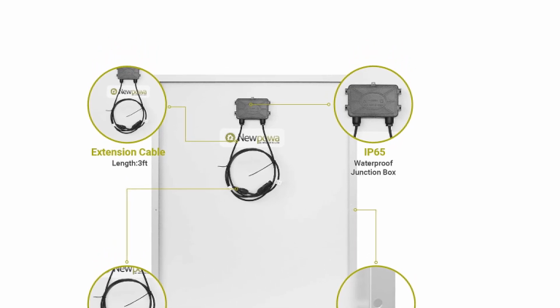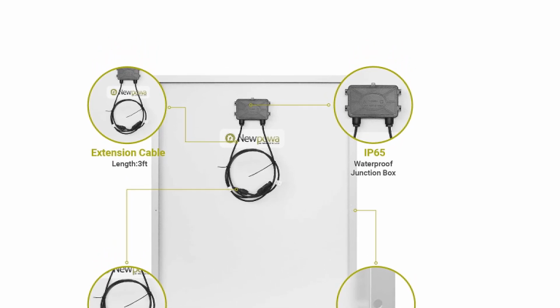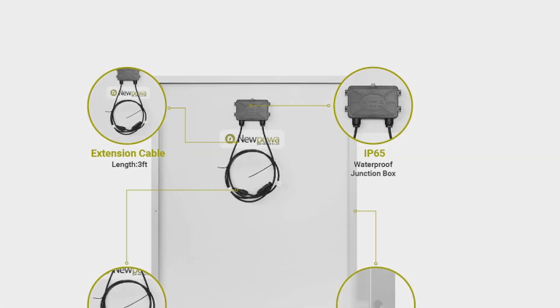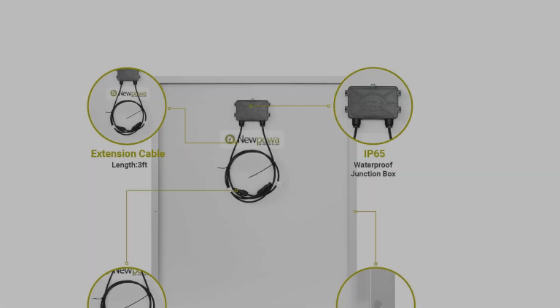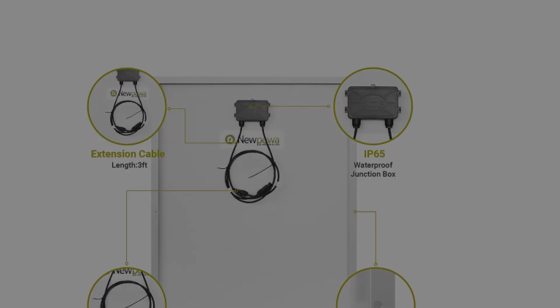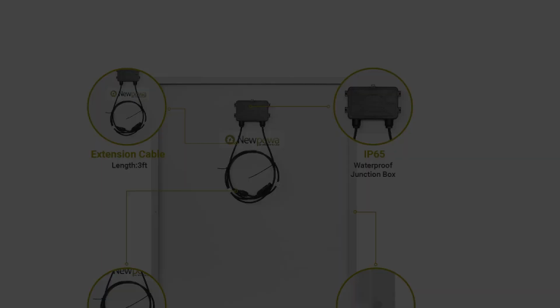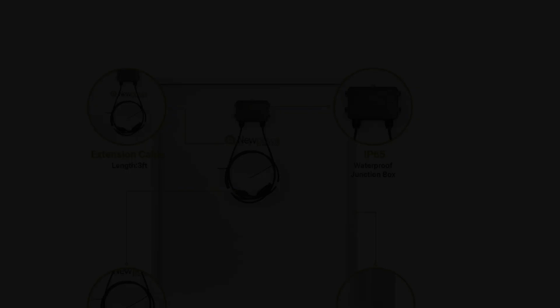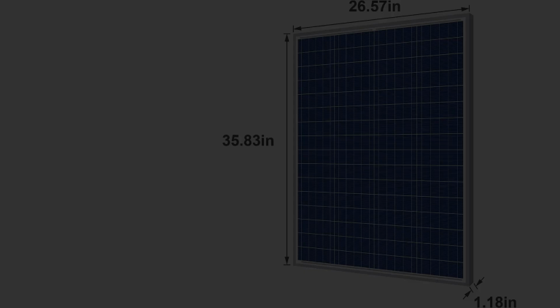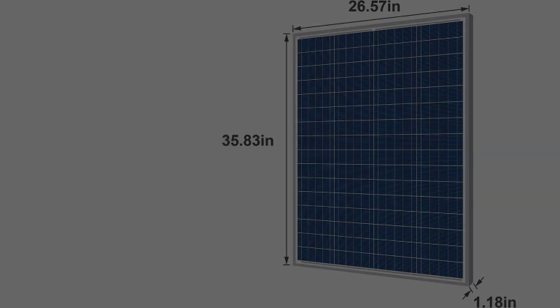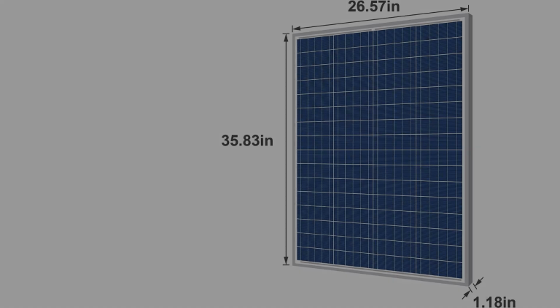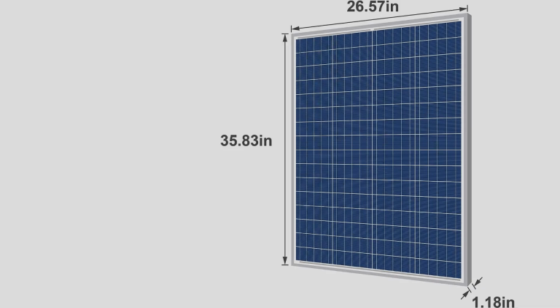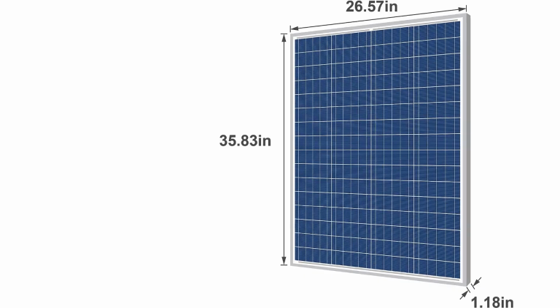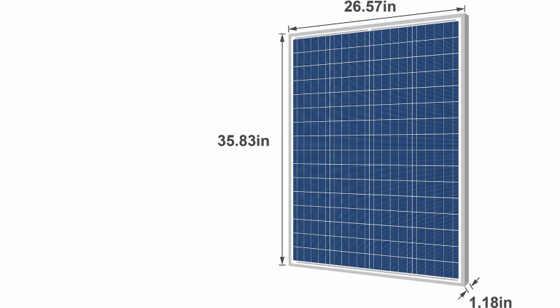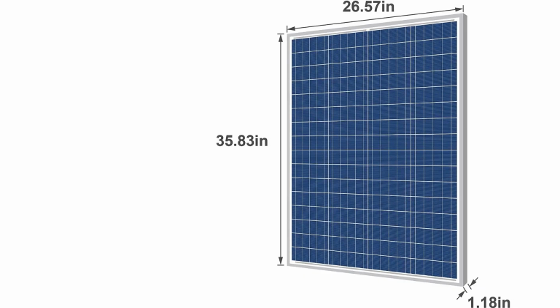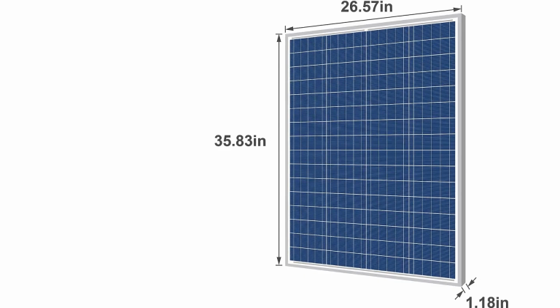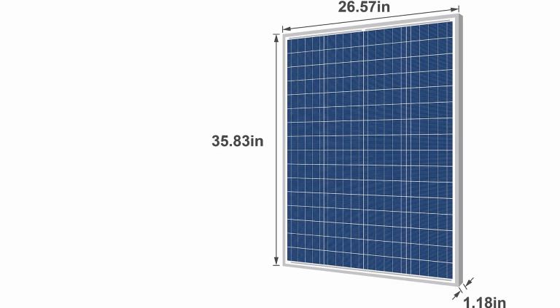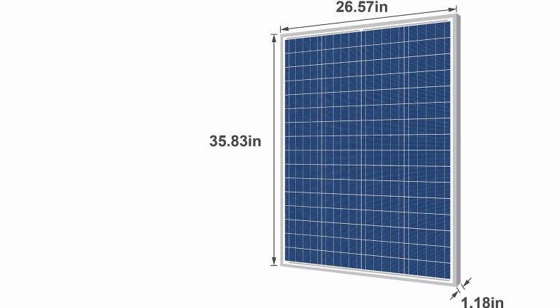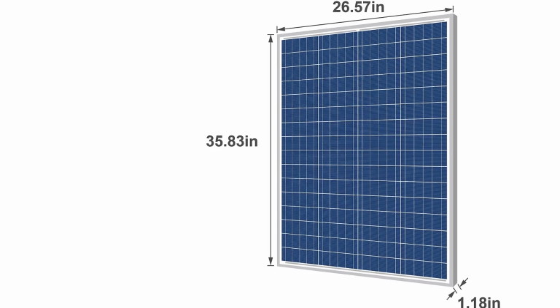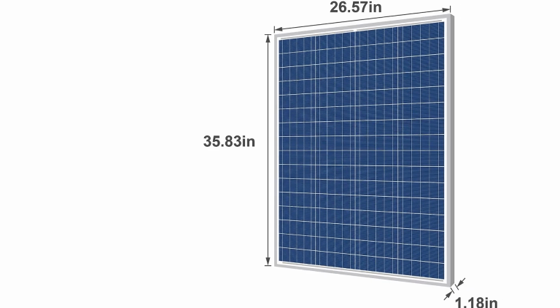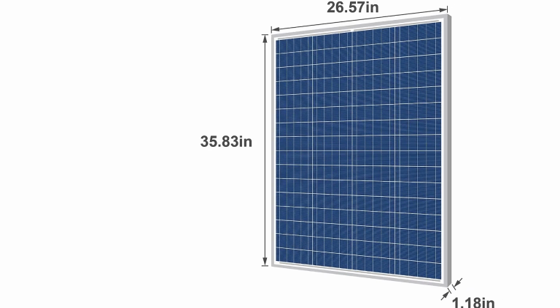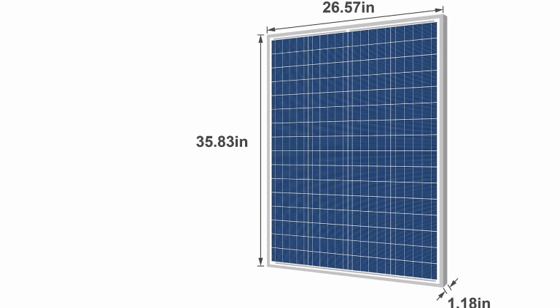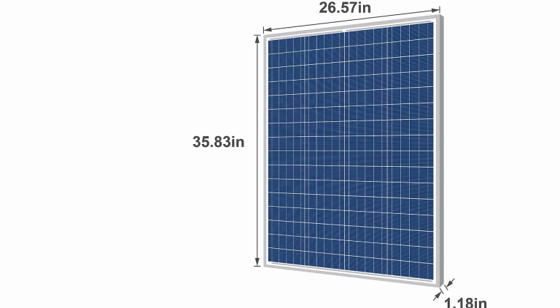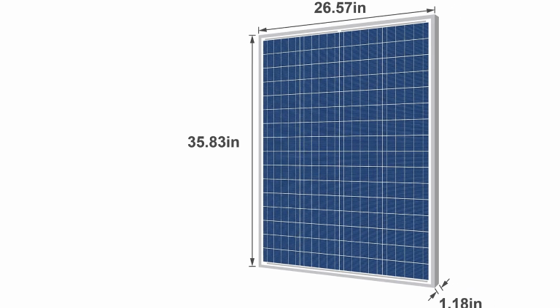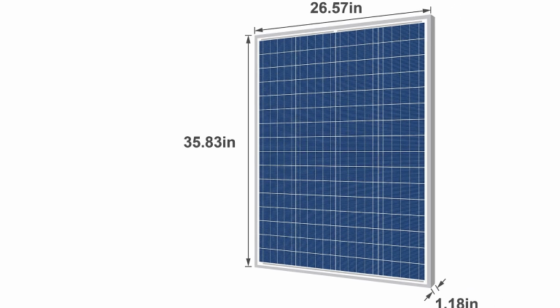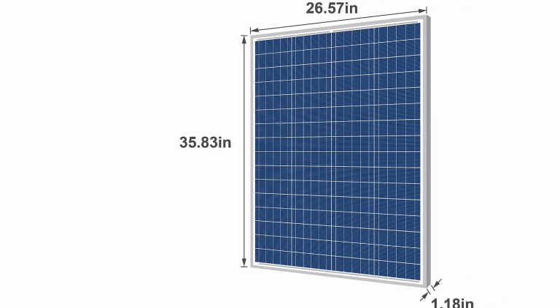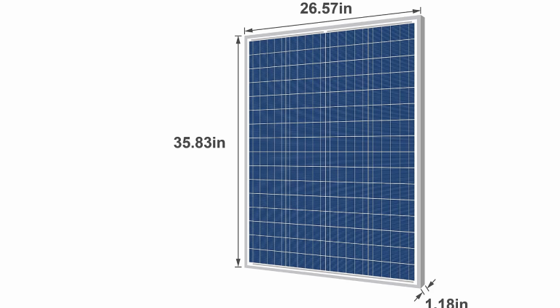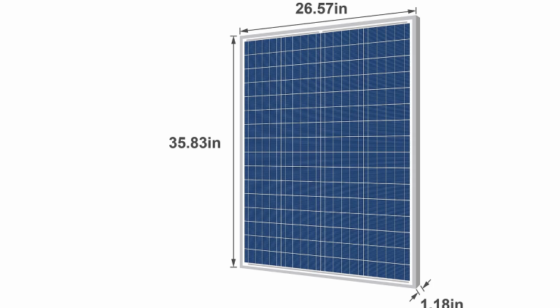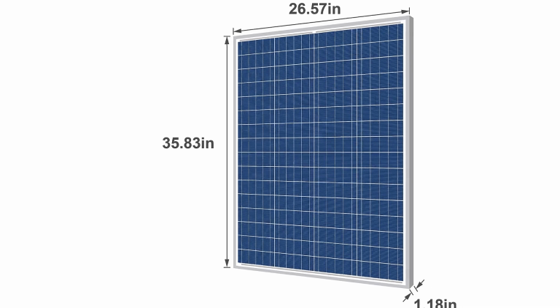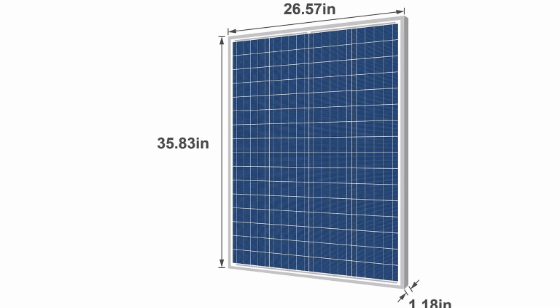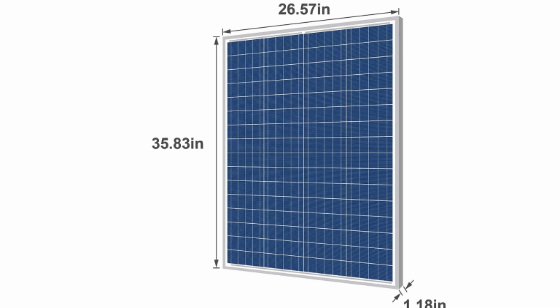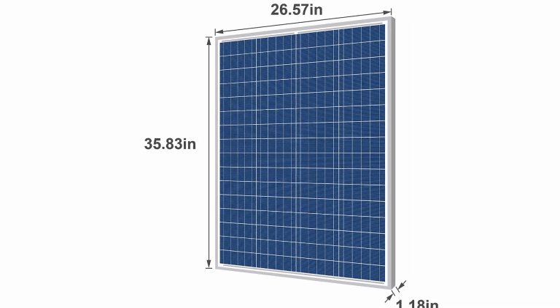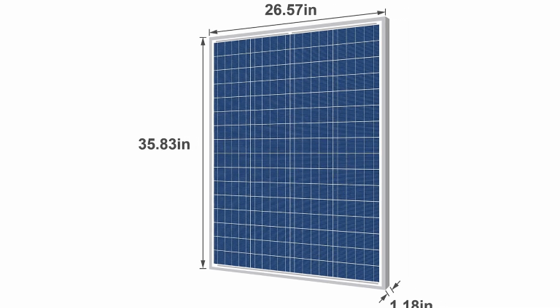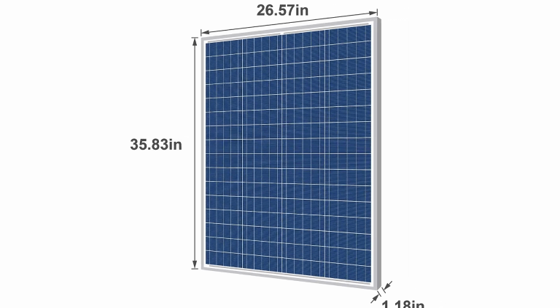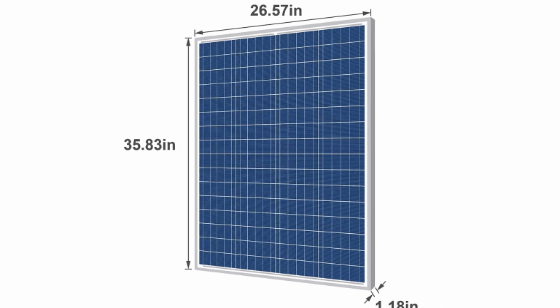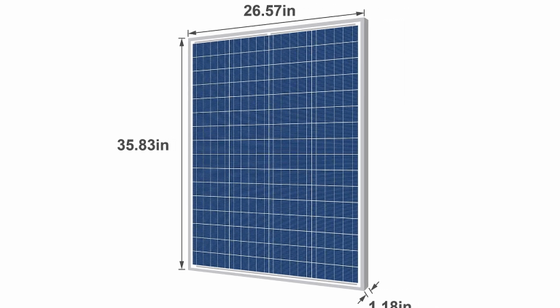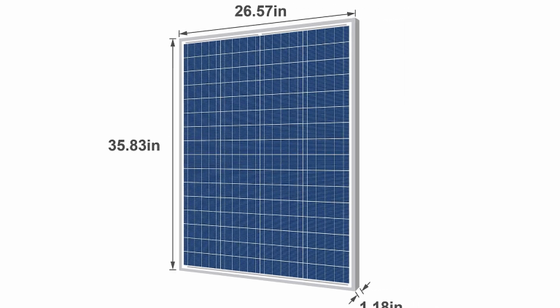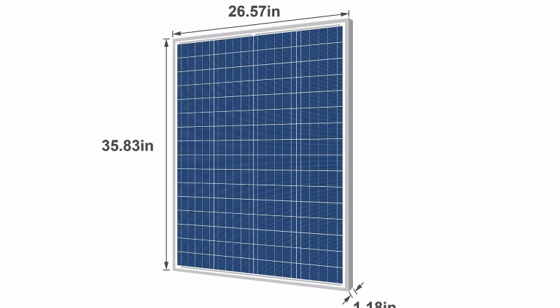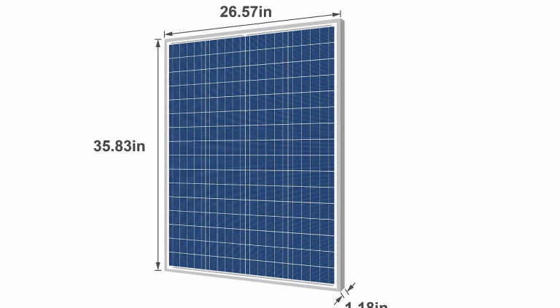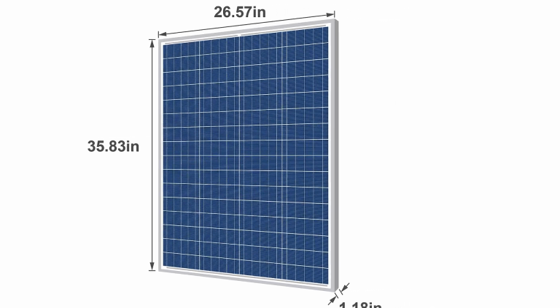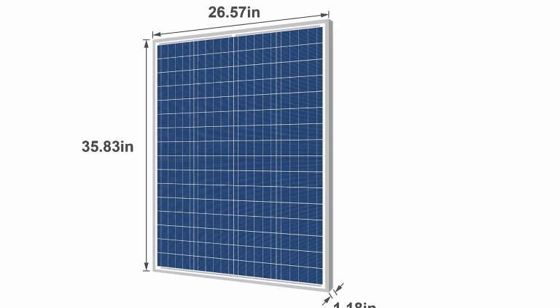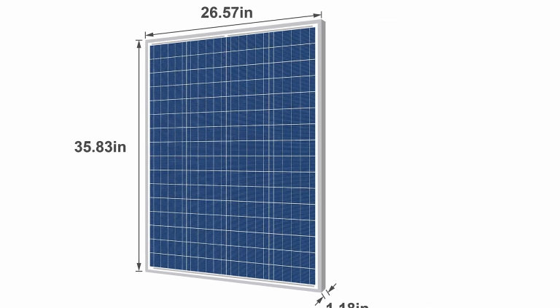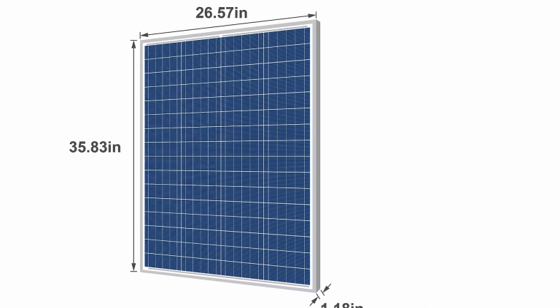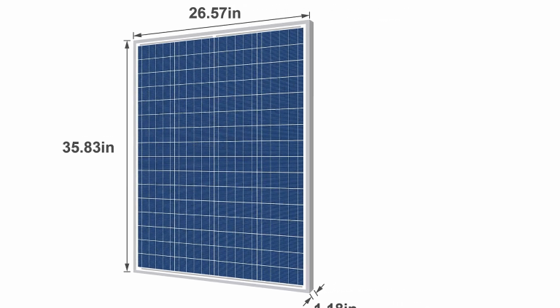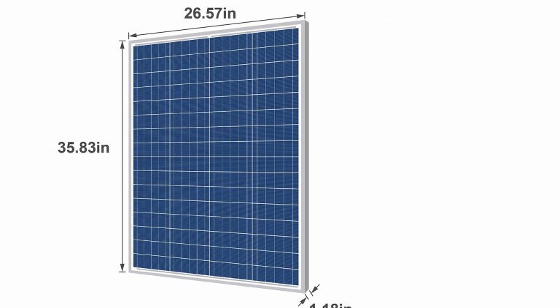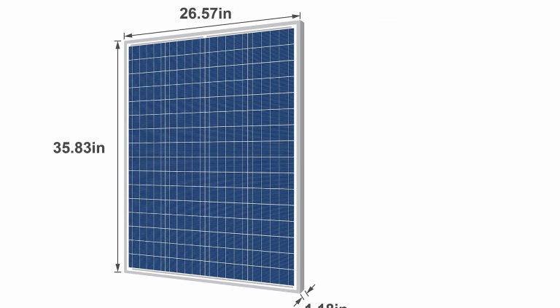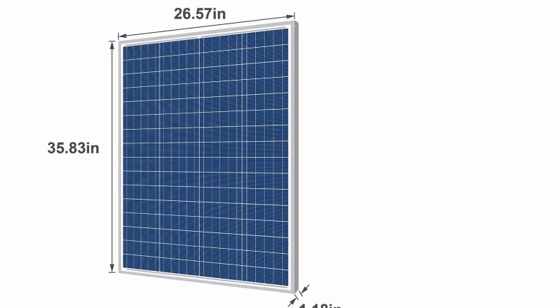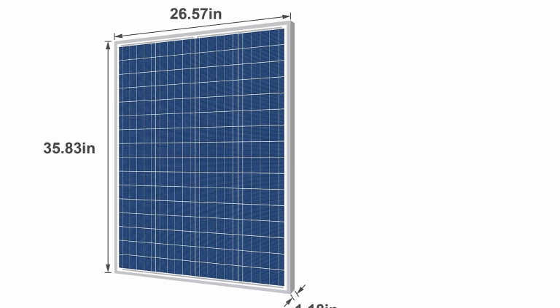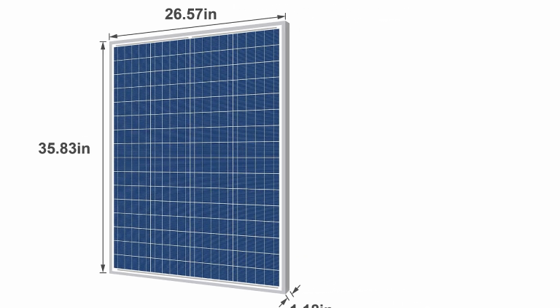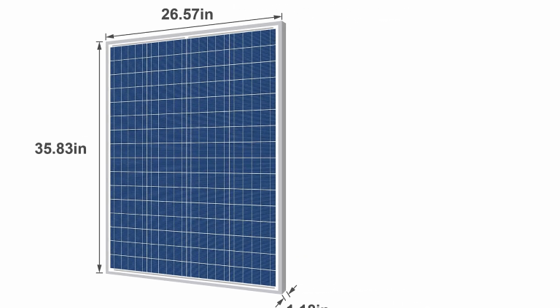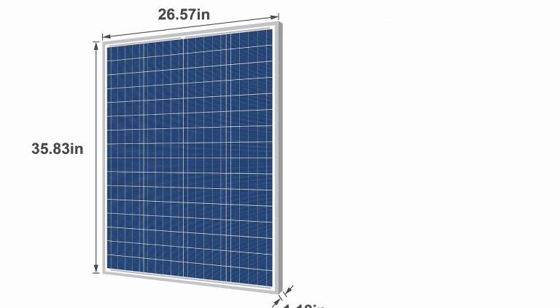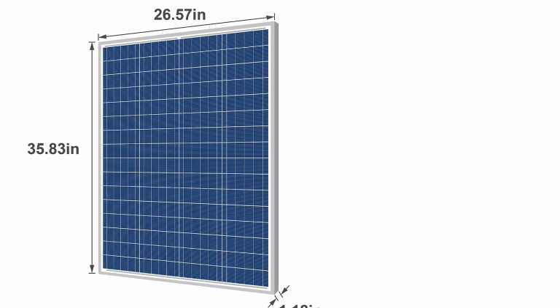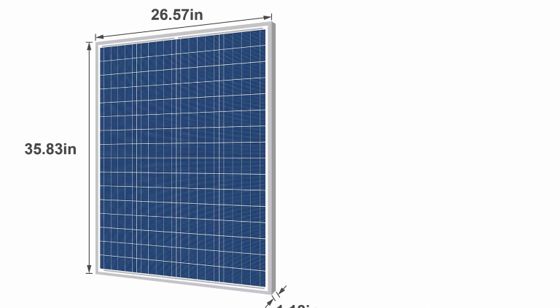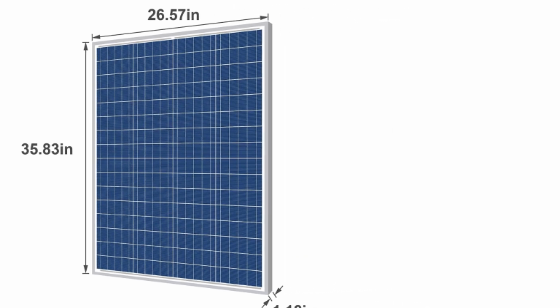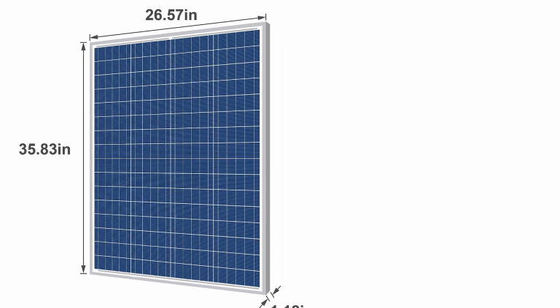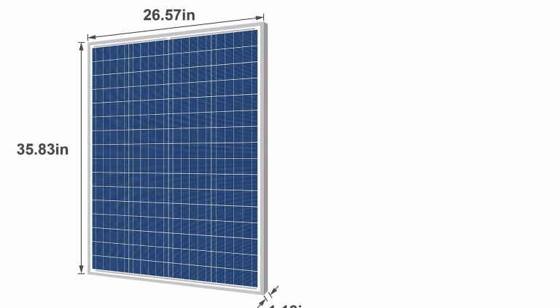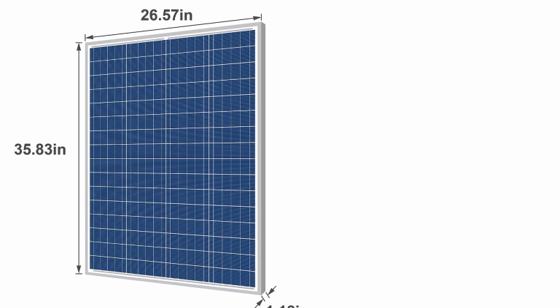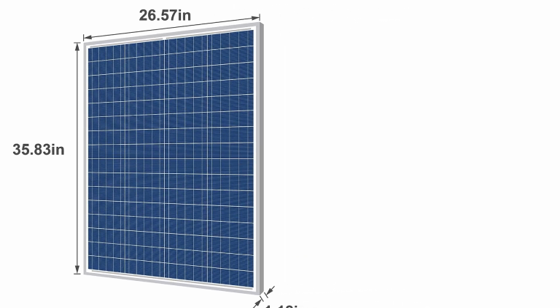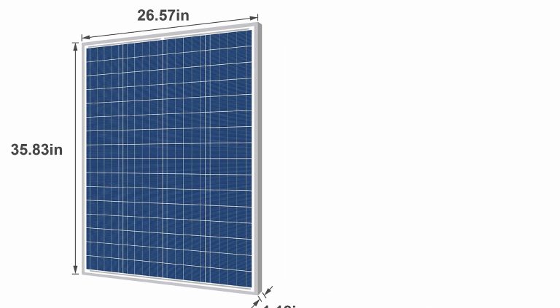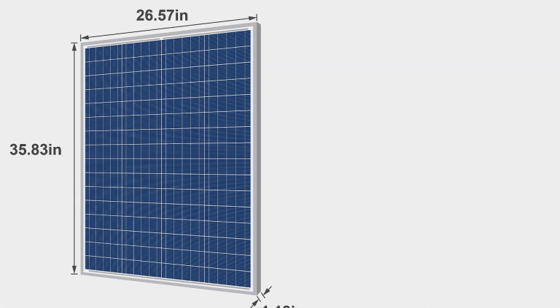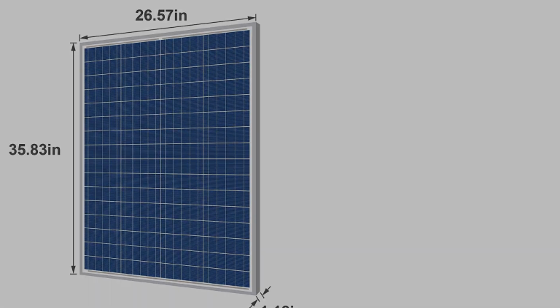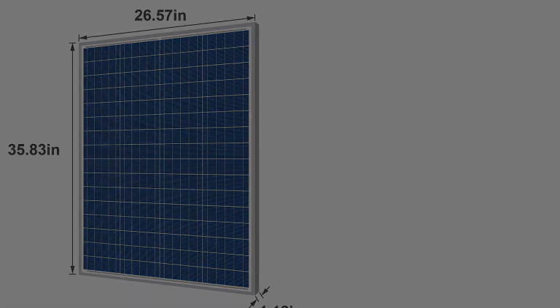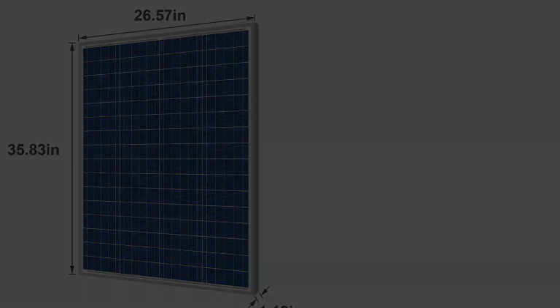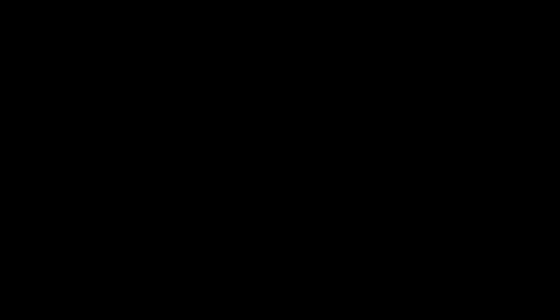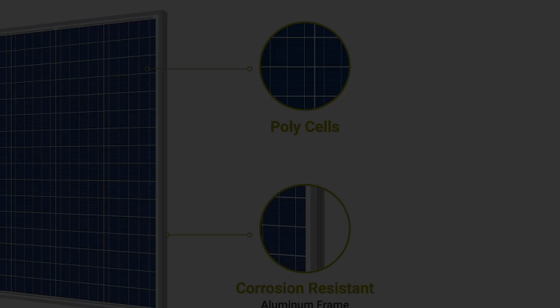Best of all, it comes at an attractive price point. Type: polycrystalline. Open circuit voltage: 20.23V. Wattage: 100W.